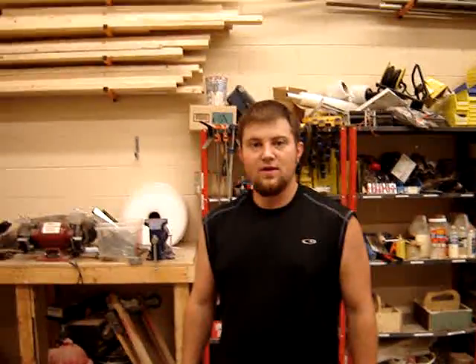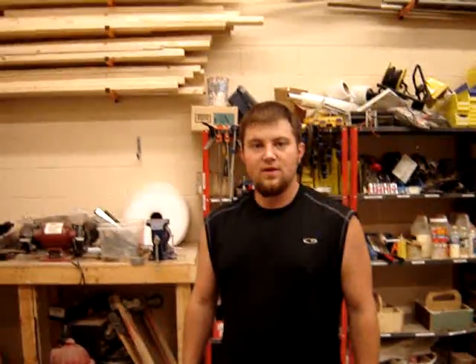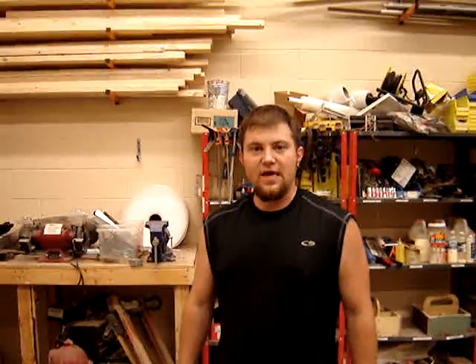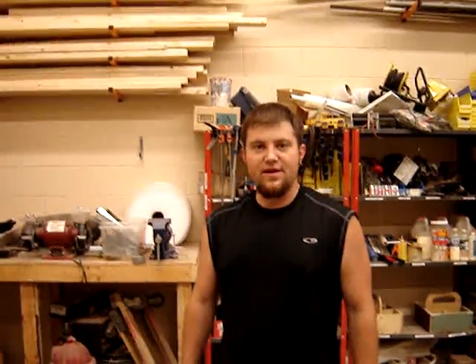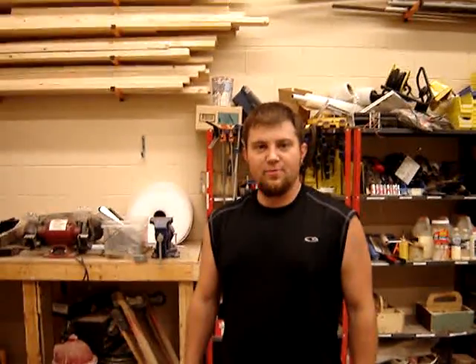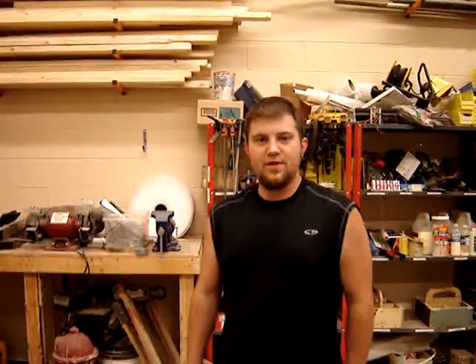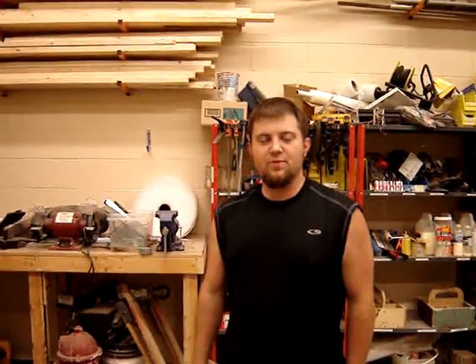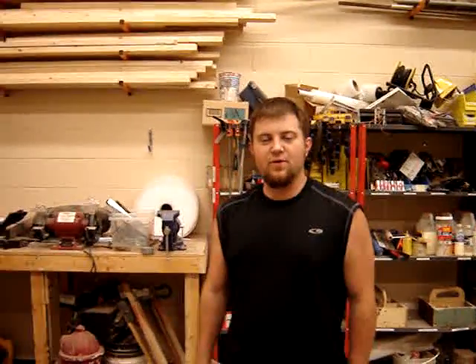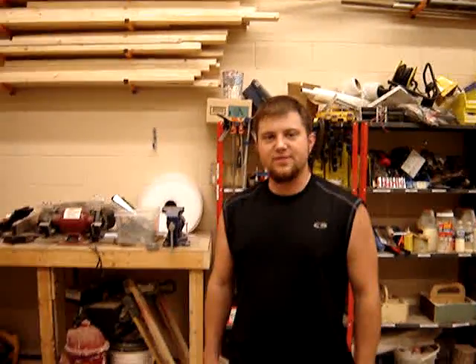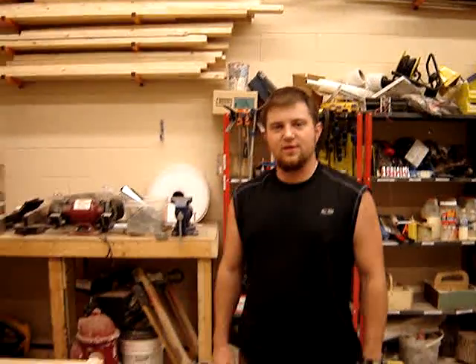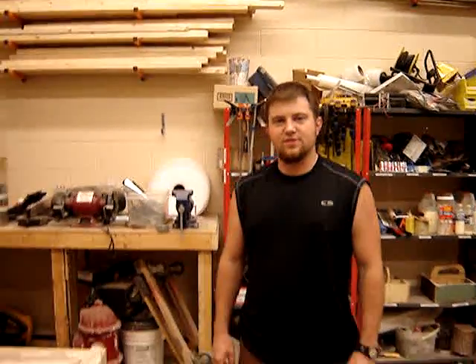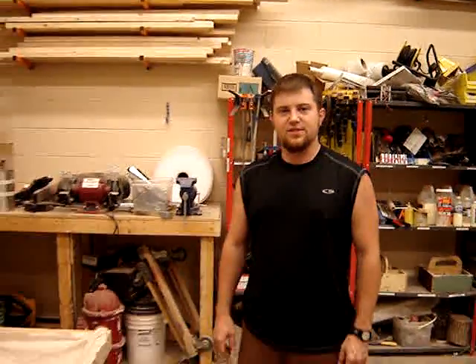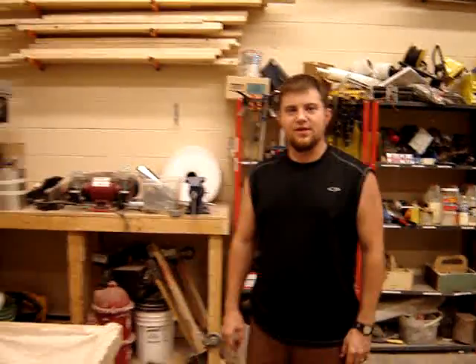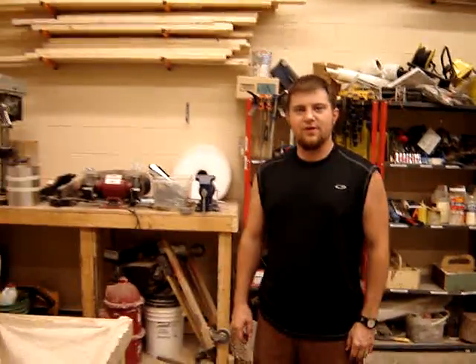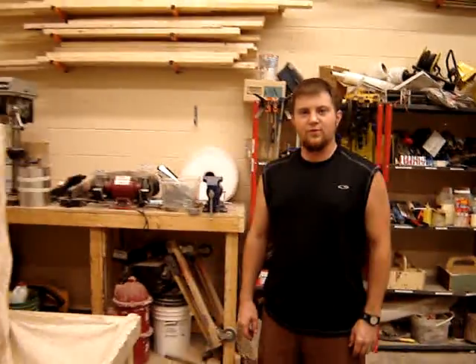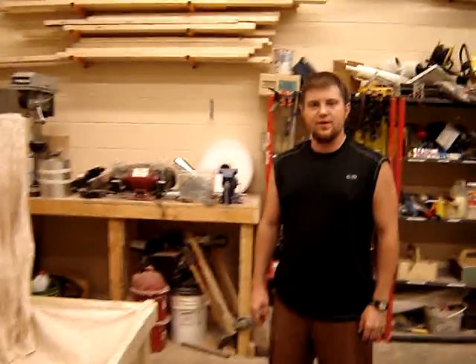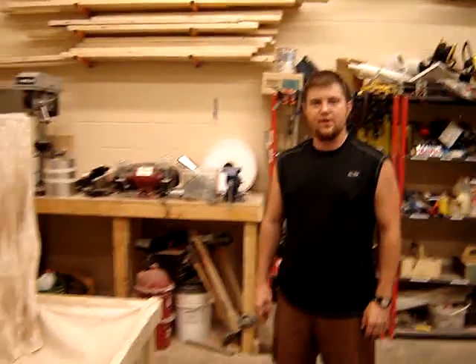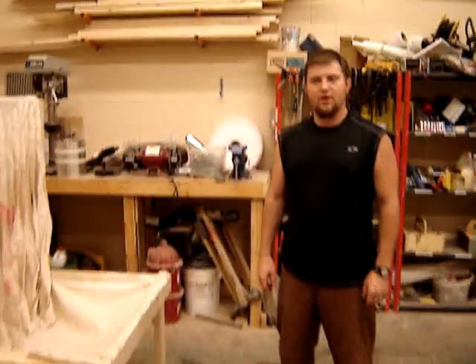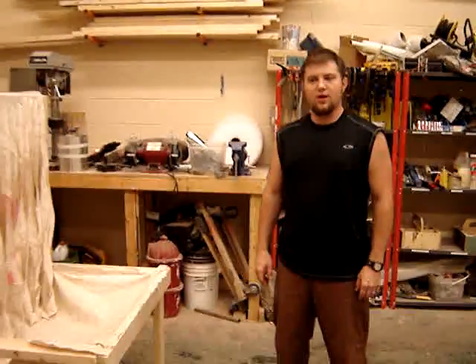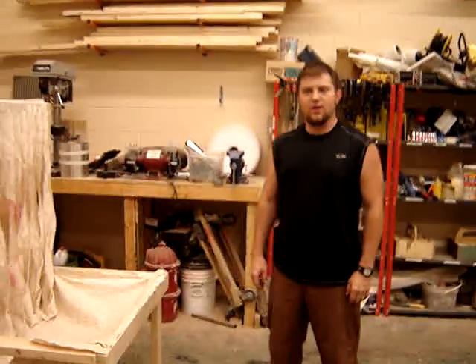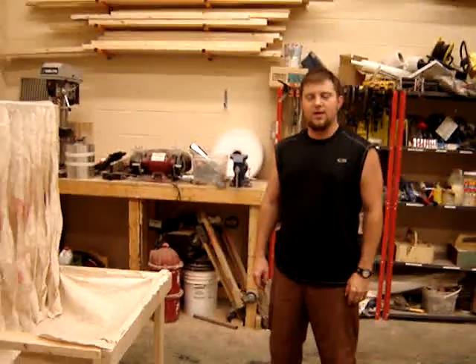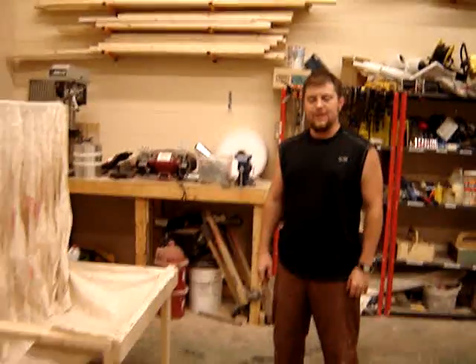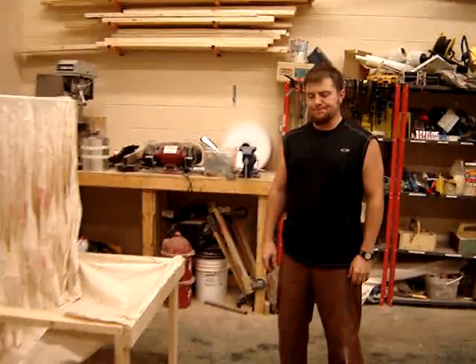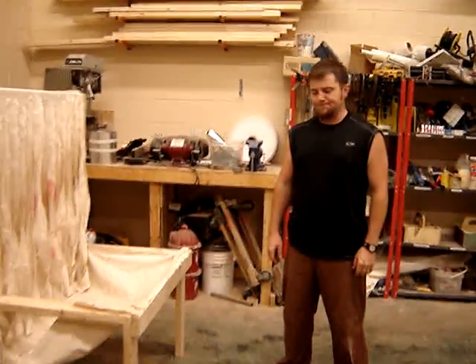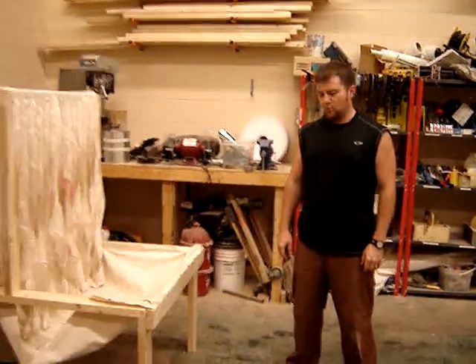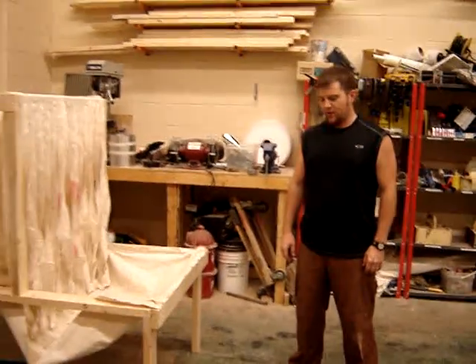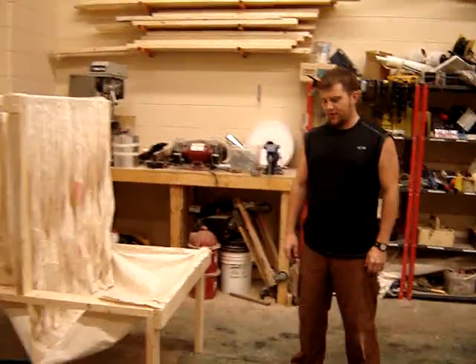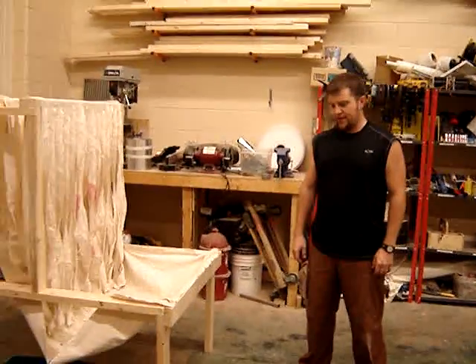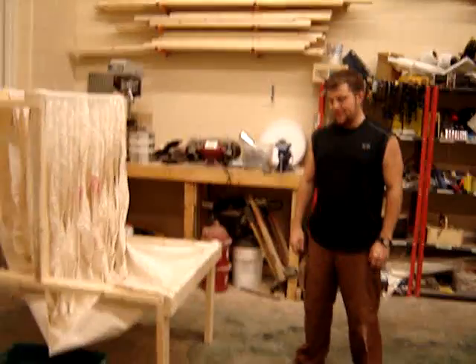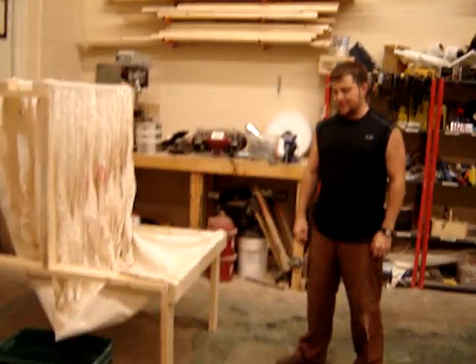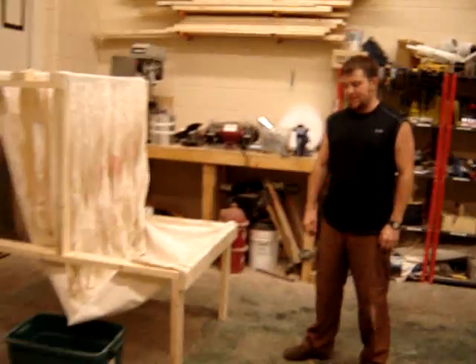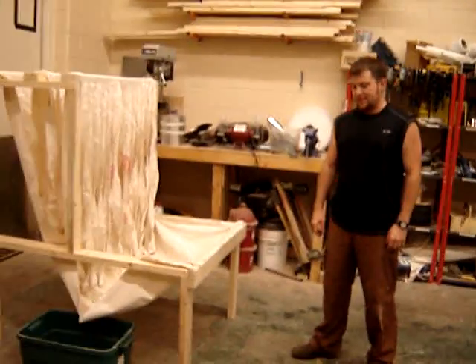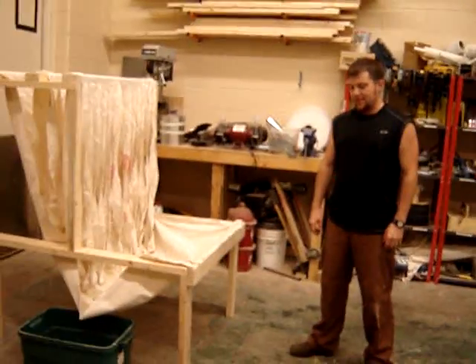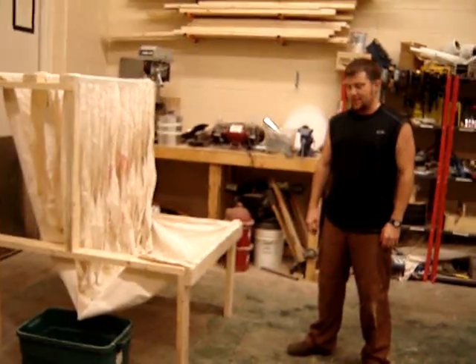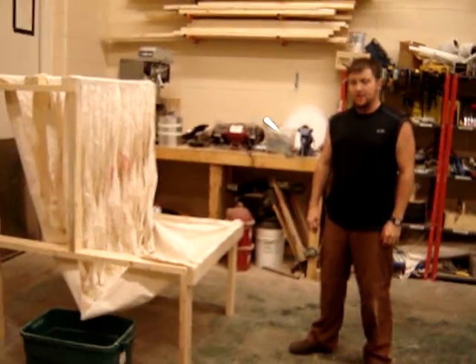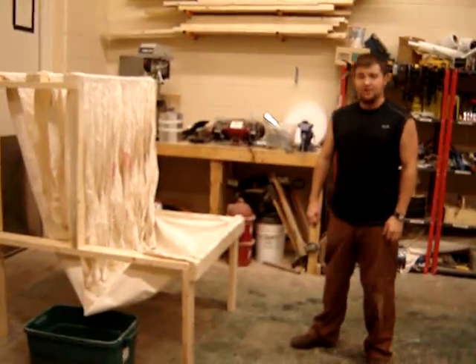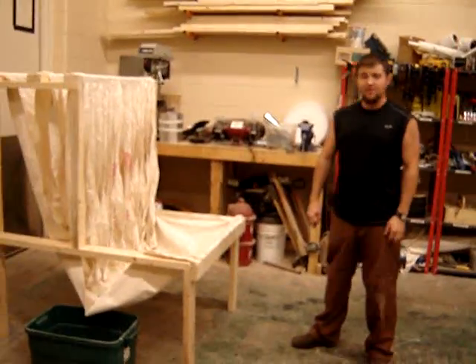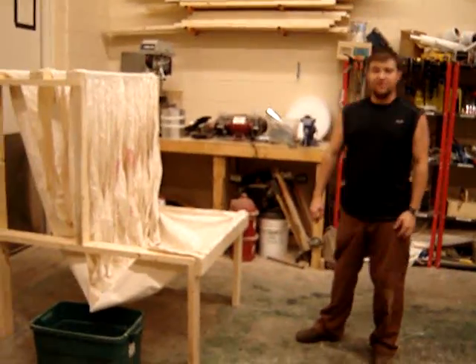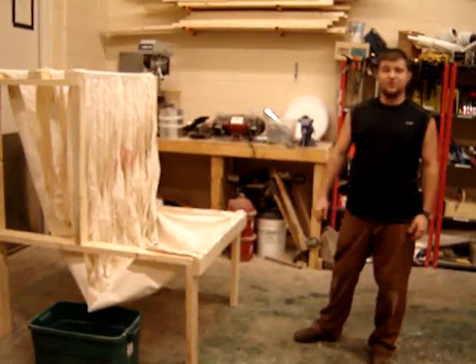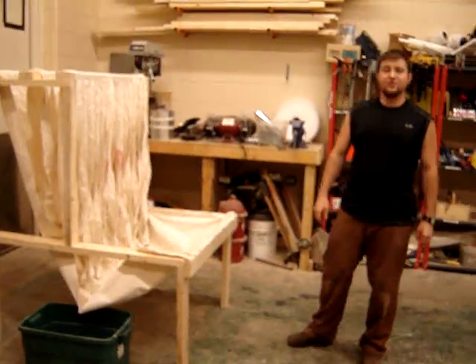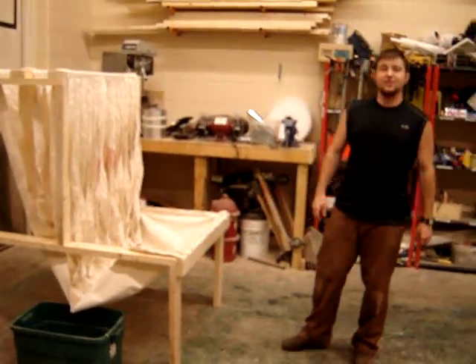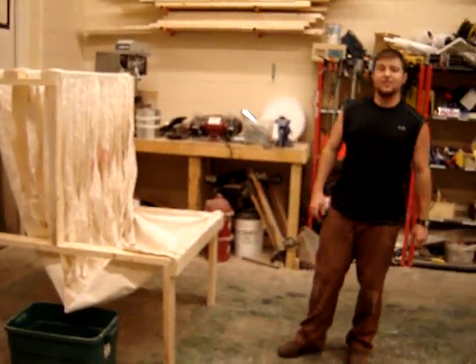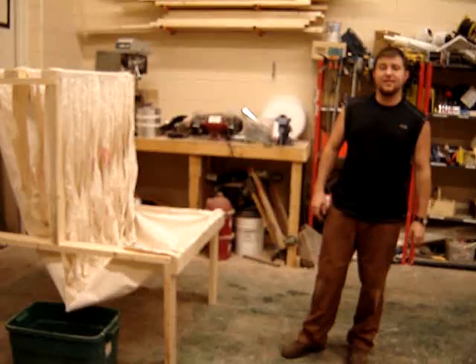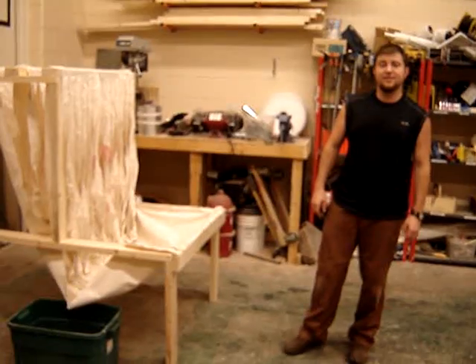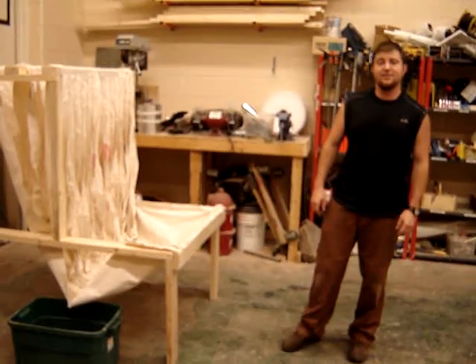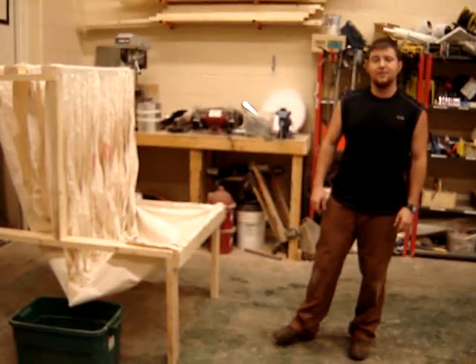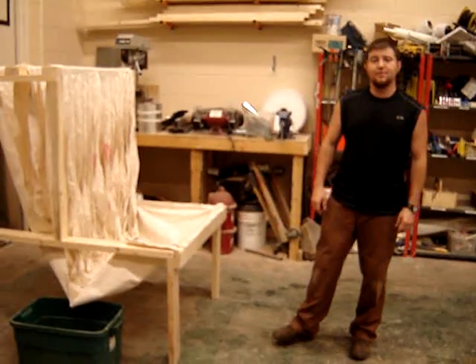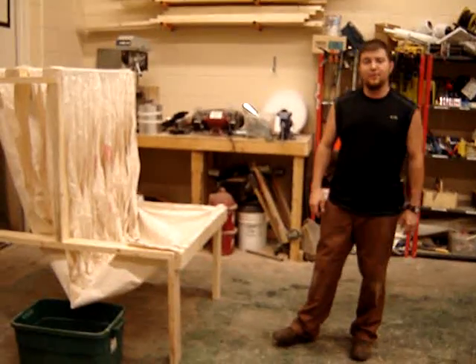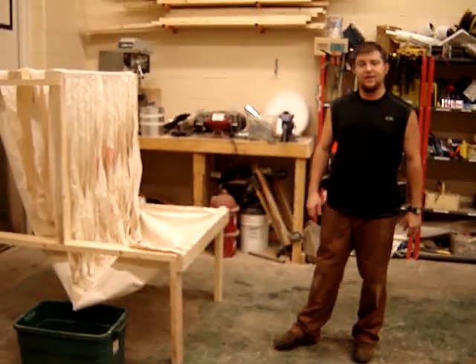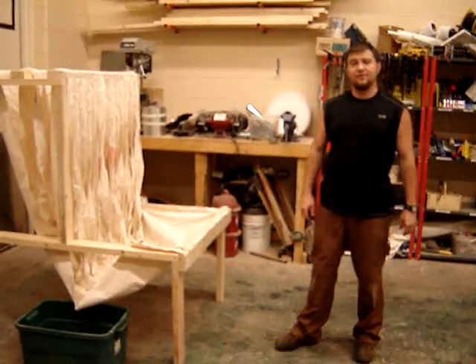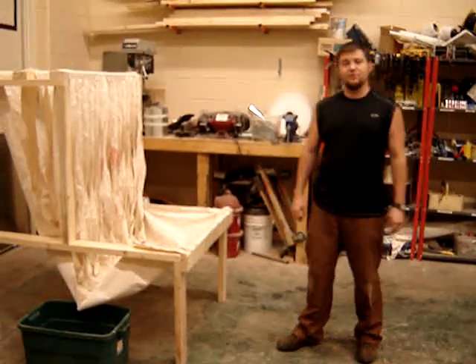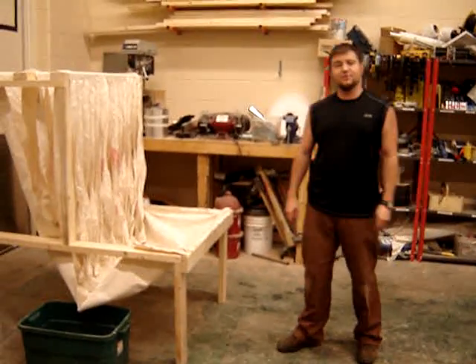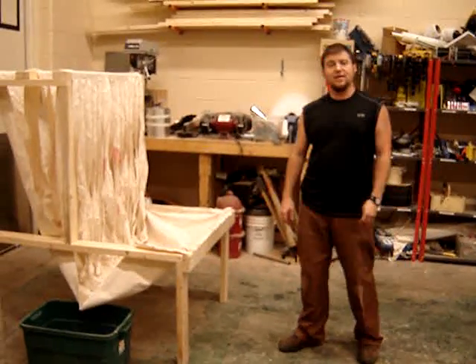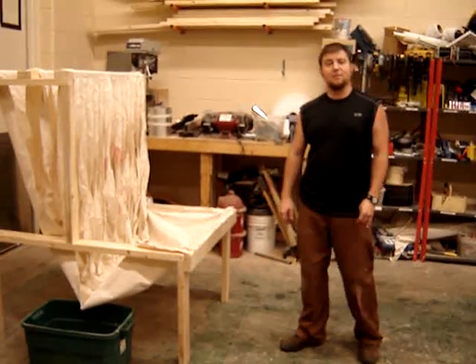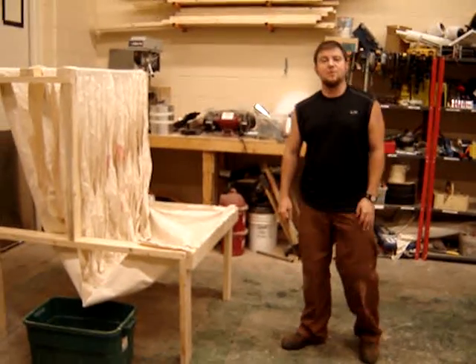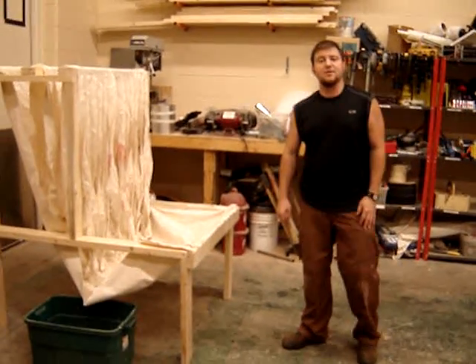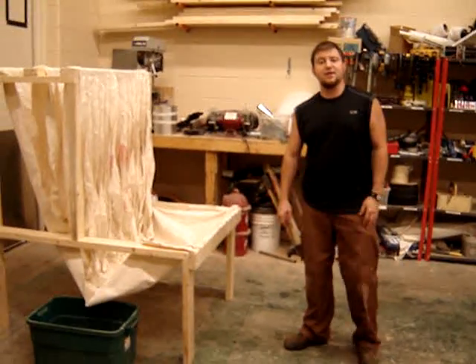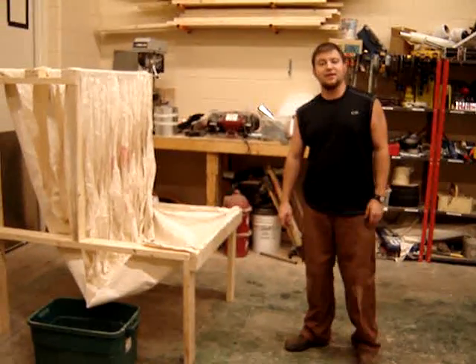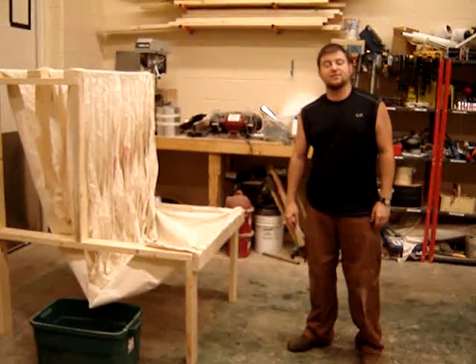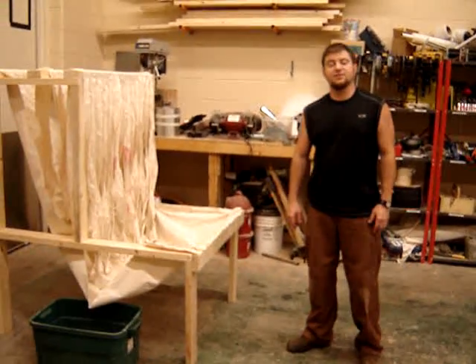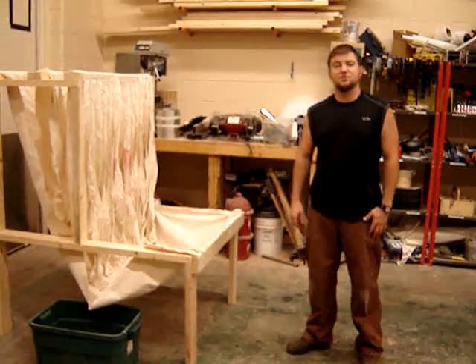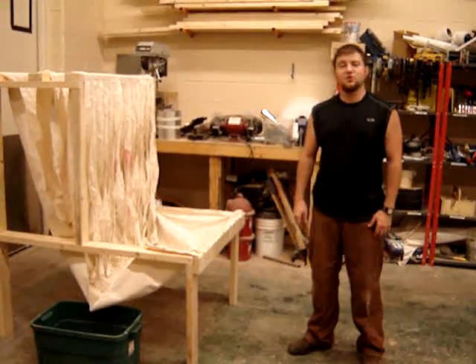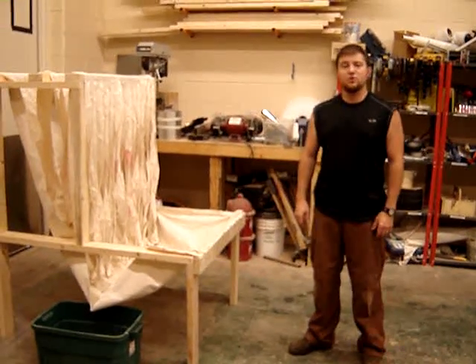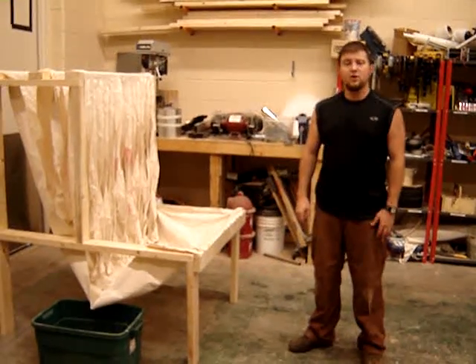Hey everybody, Bryce Larson here. We are working on the efficiency test that Mike from TechTV asked us to do.